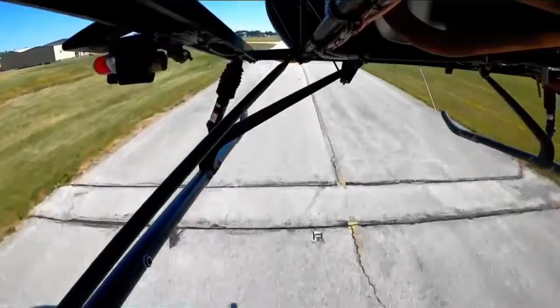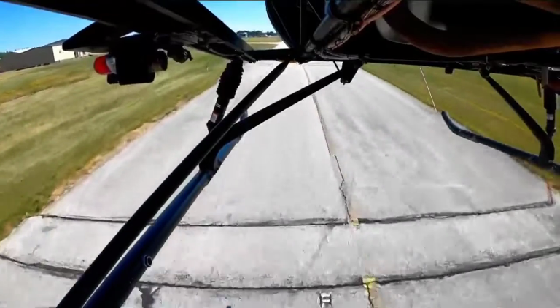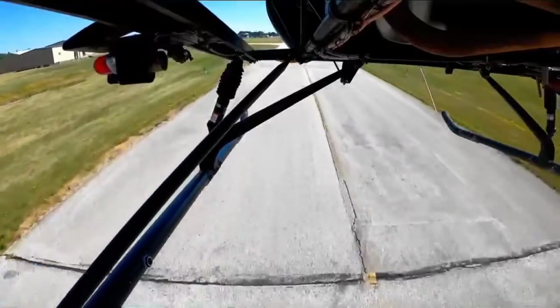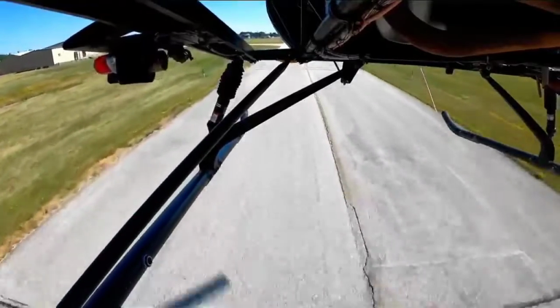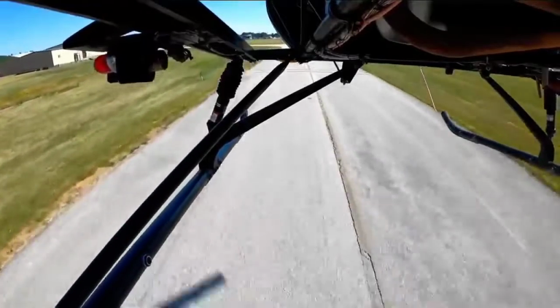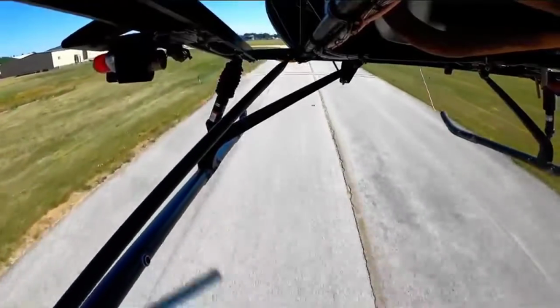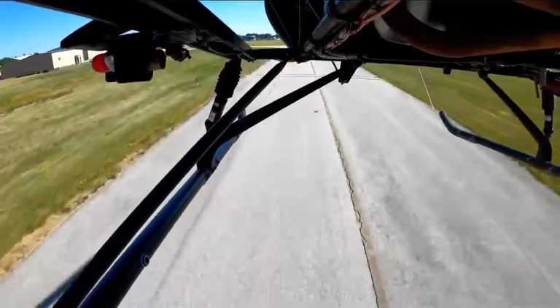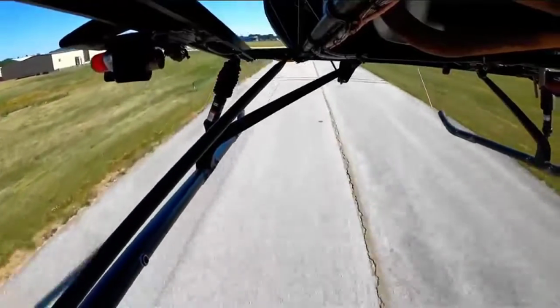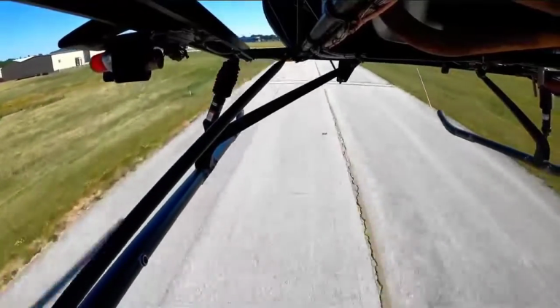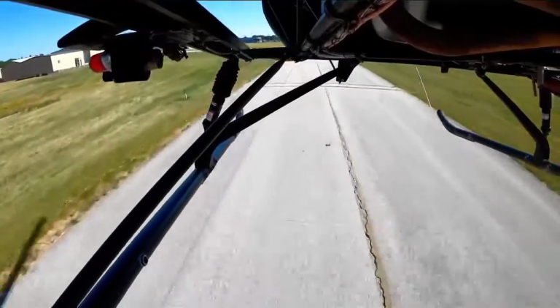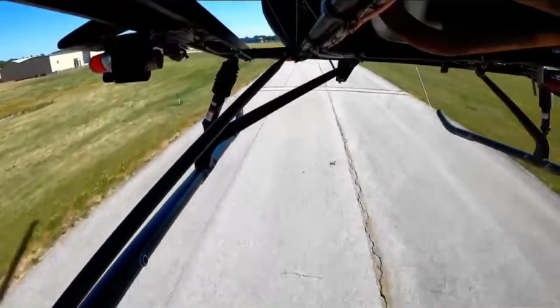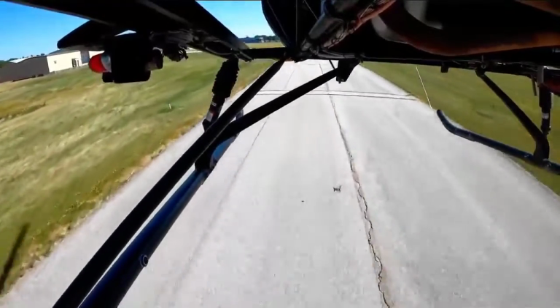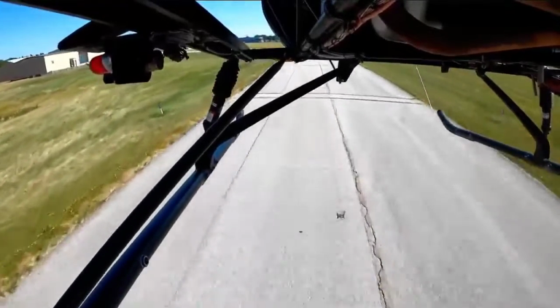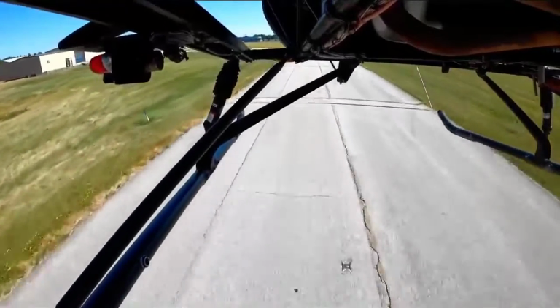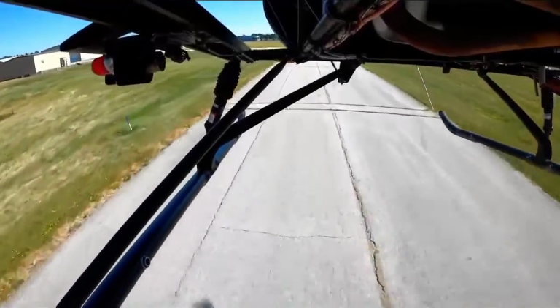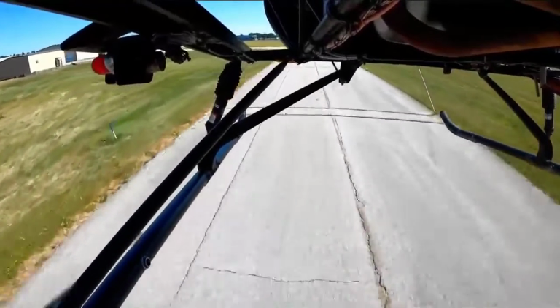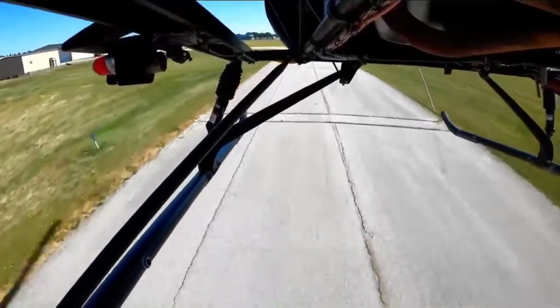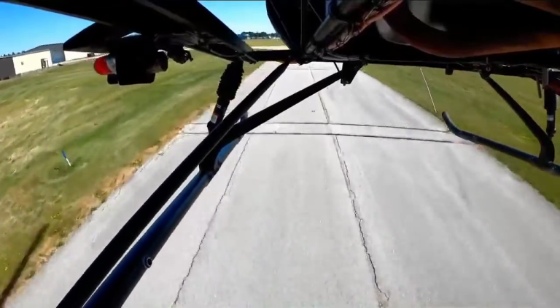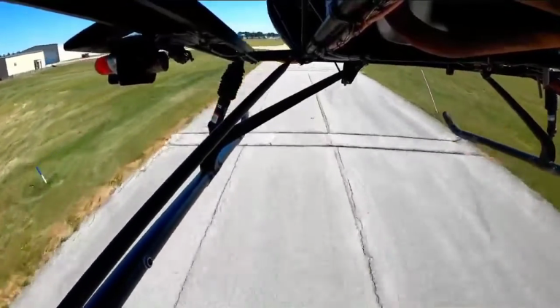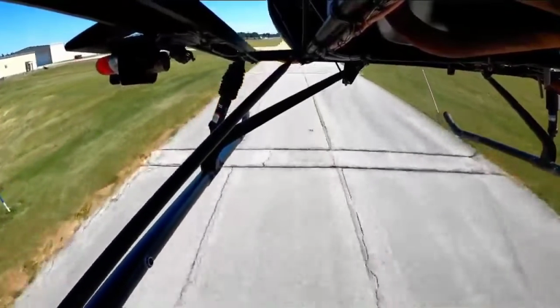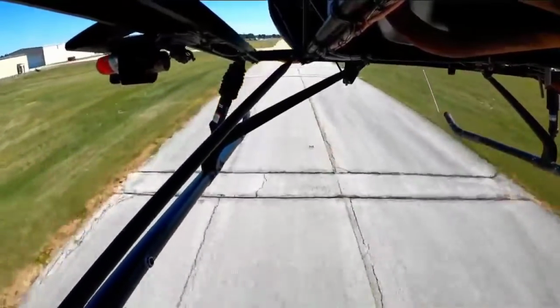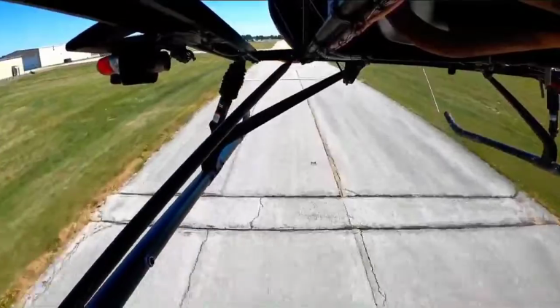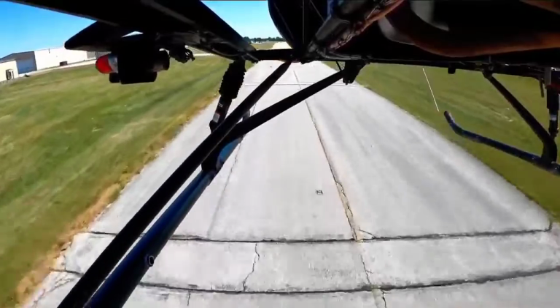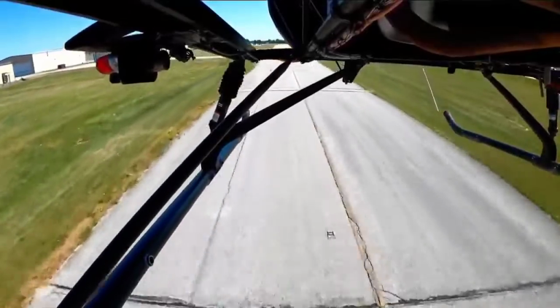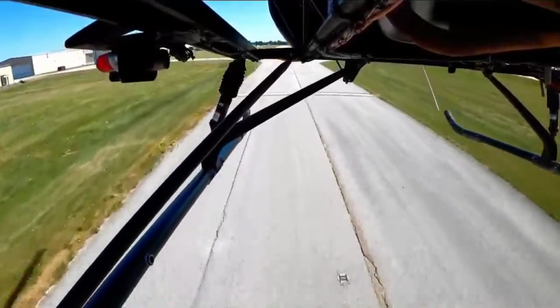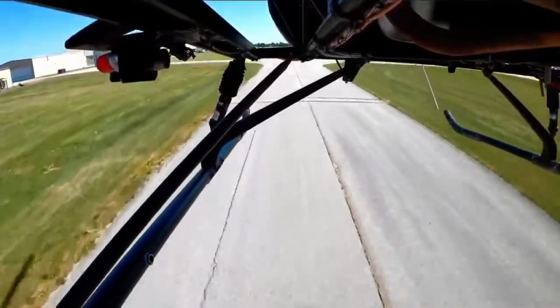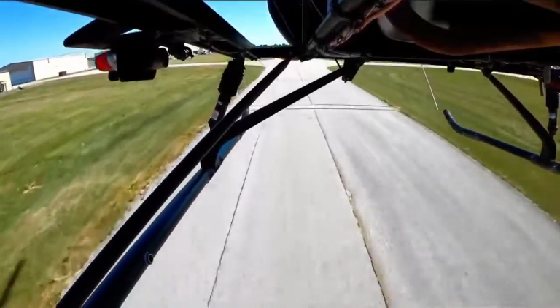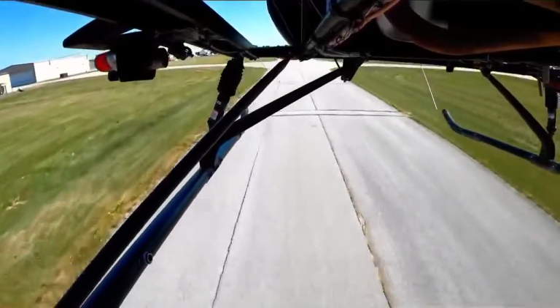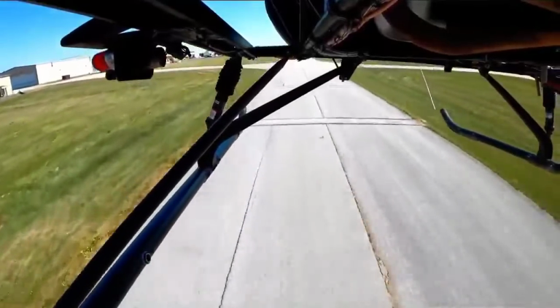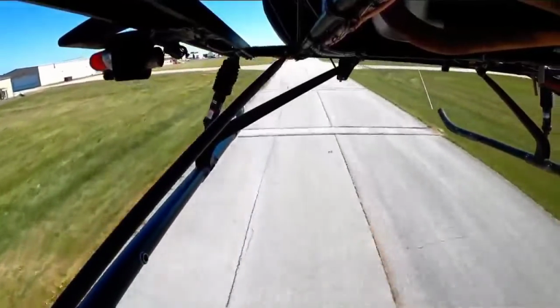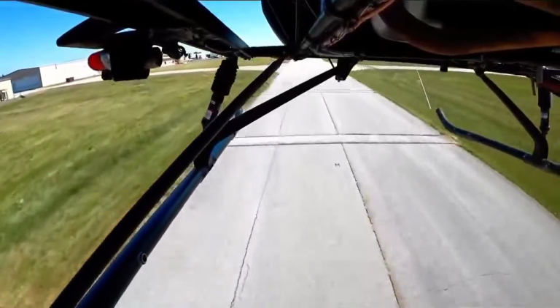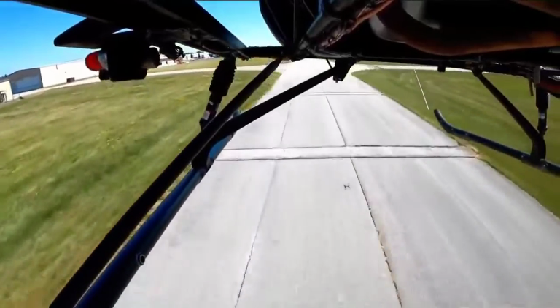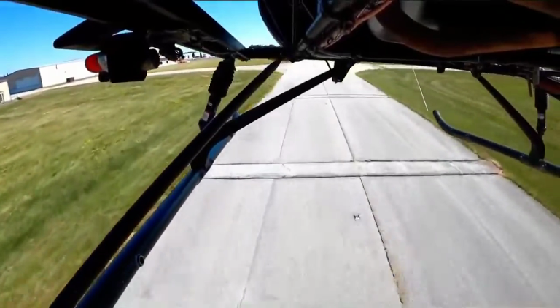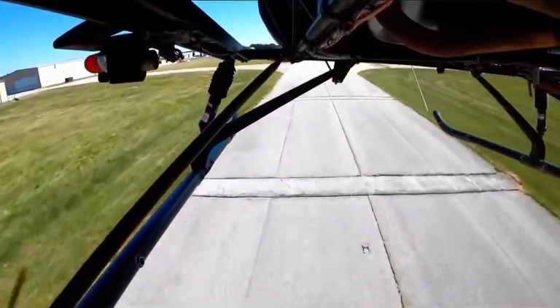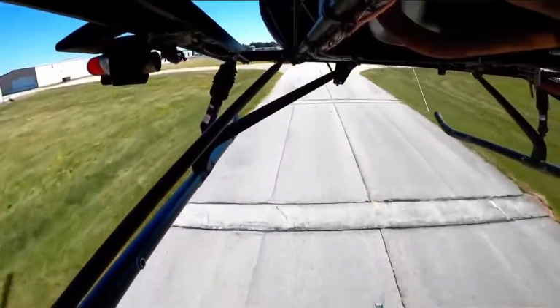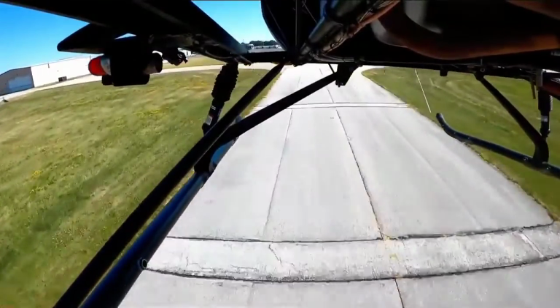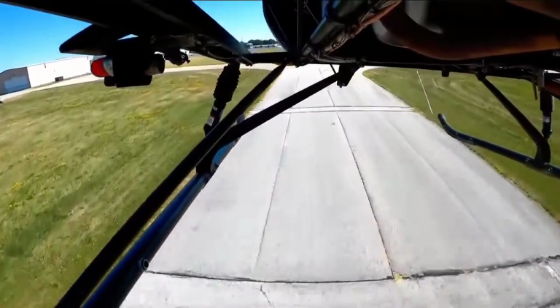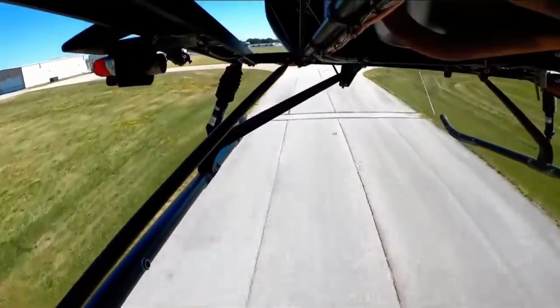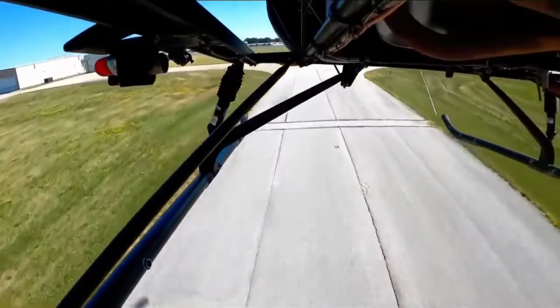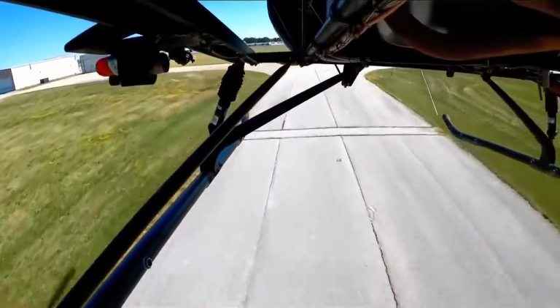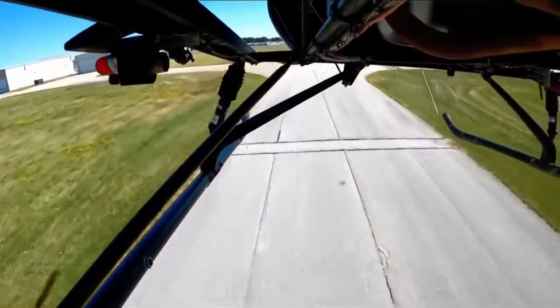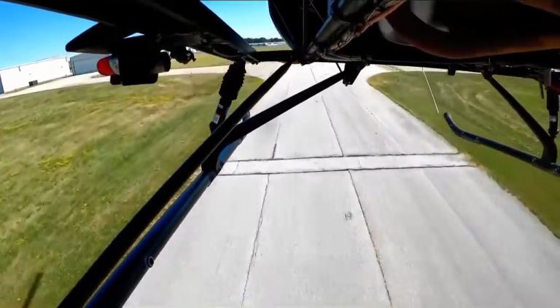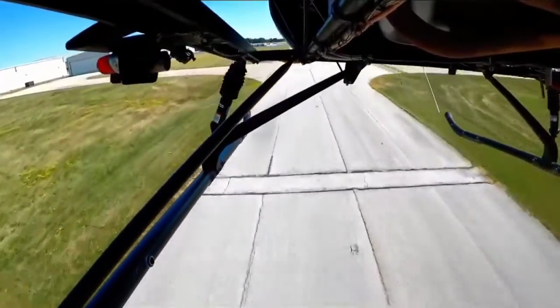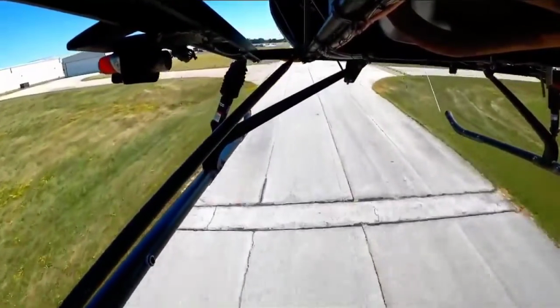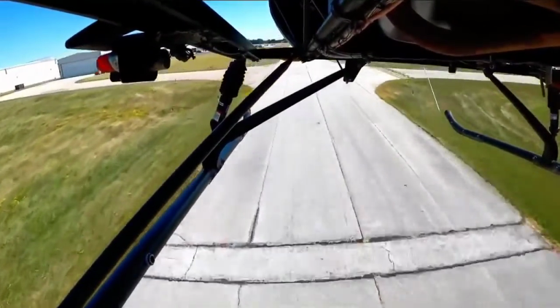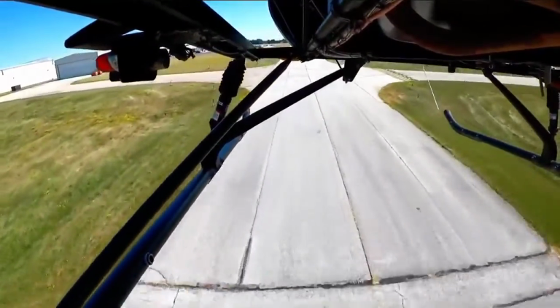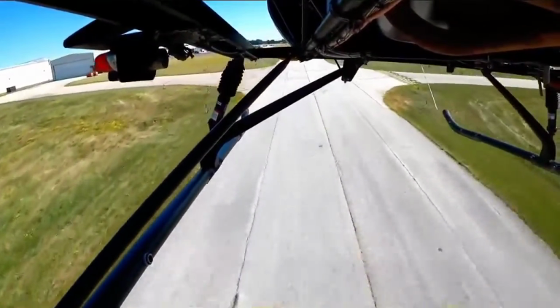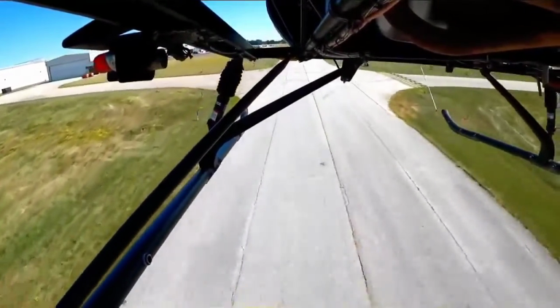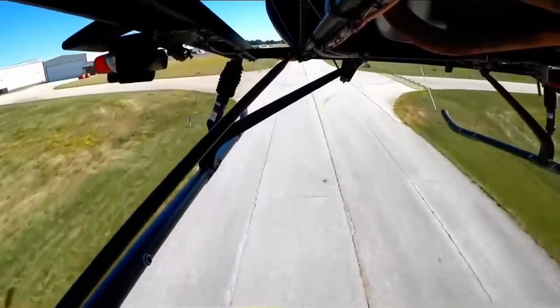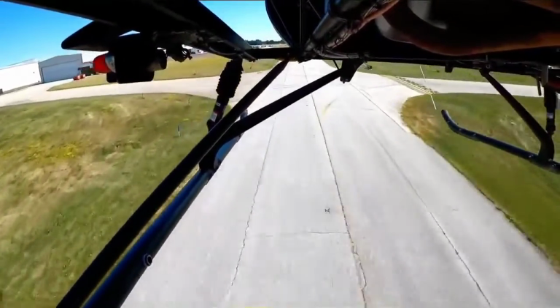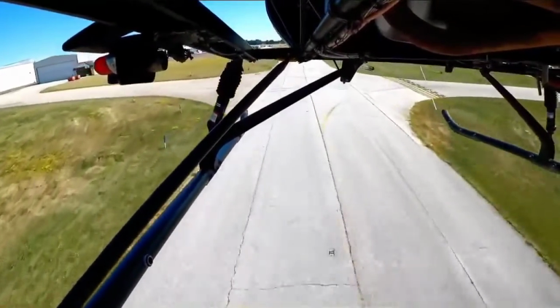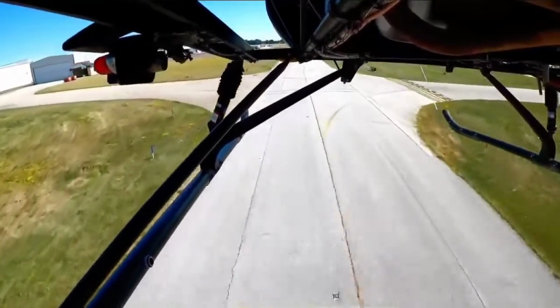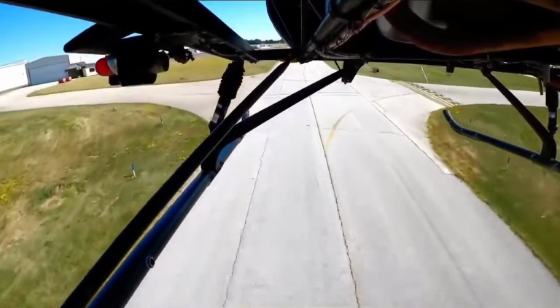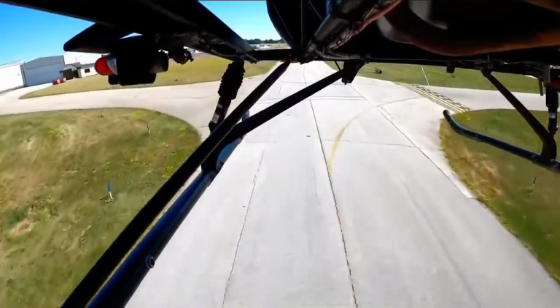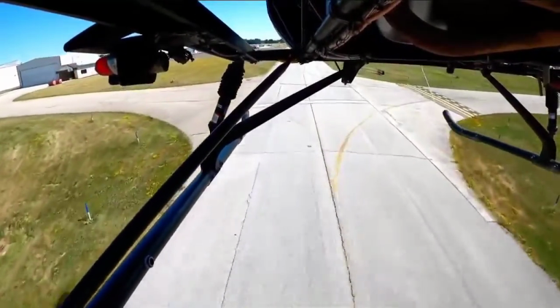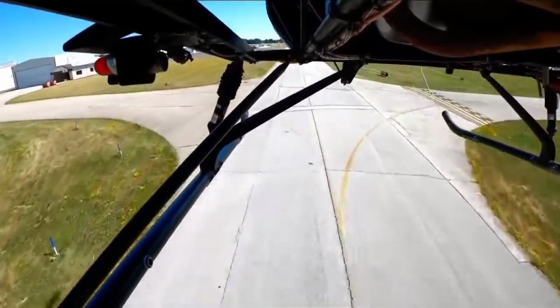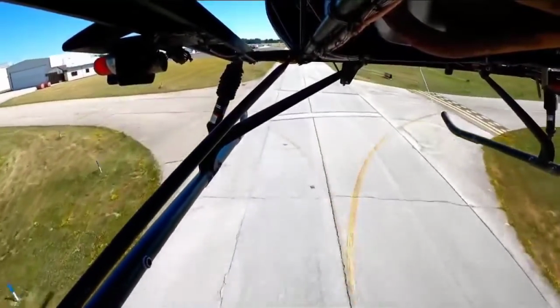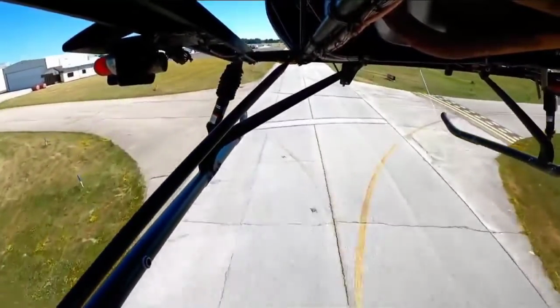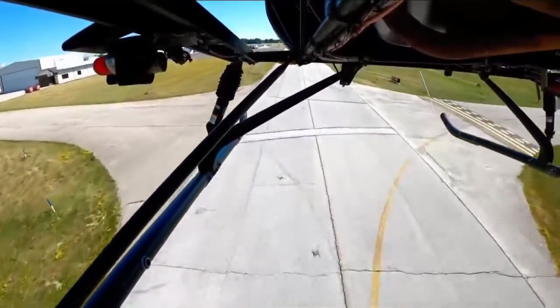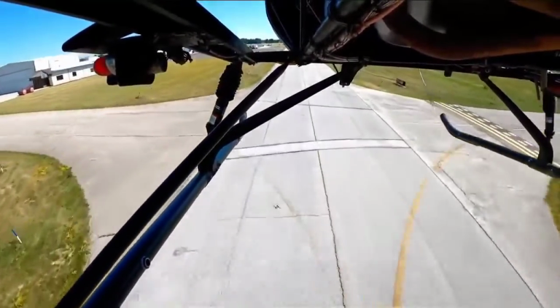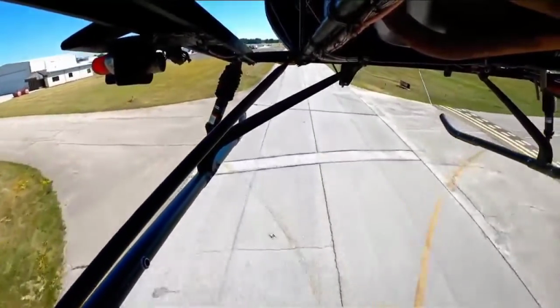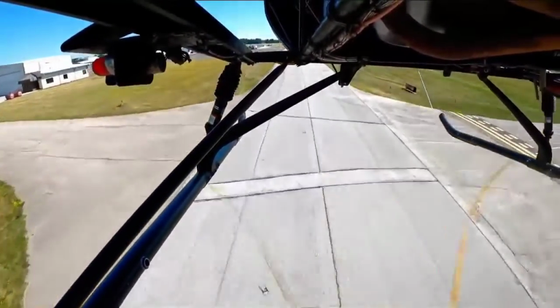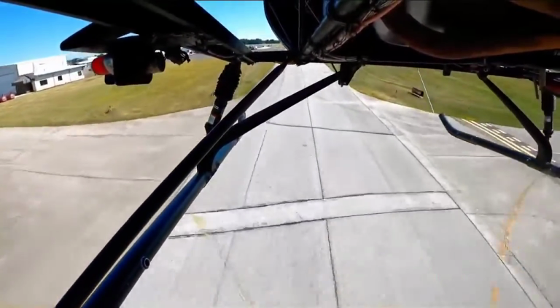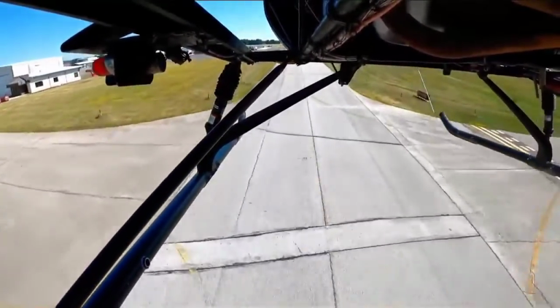Experienced pilots roll these over from not doing a good two-step process. You get in a hurry, you don't take your time, and then before you know it — boom — the helicopter is over on its side.